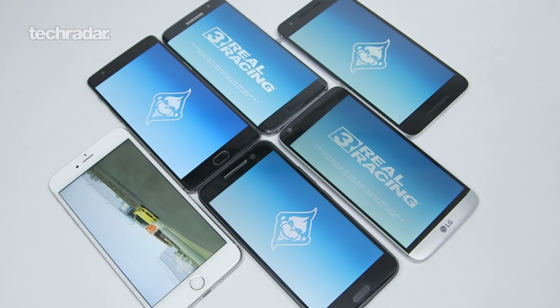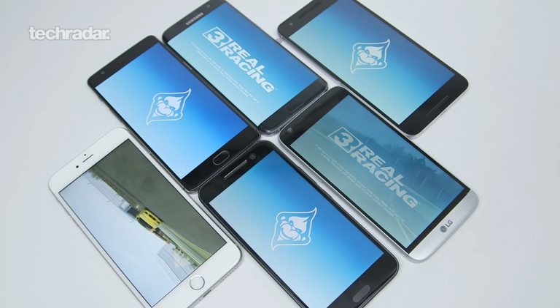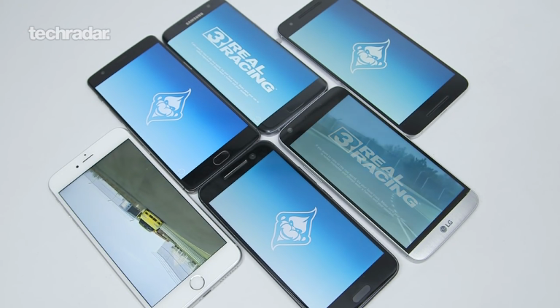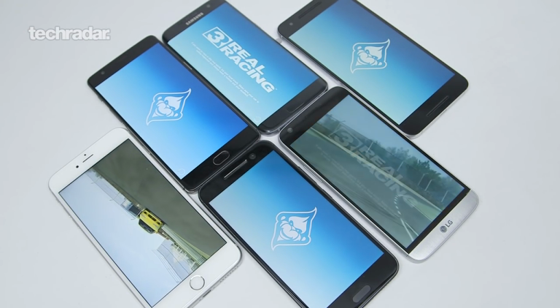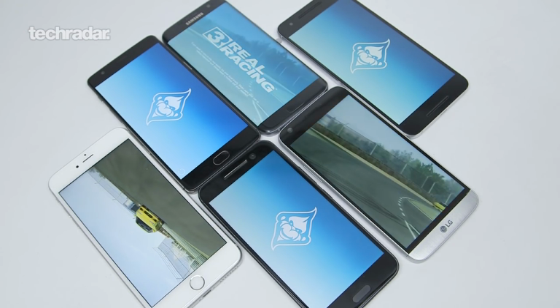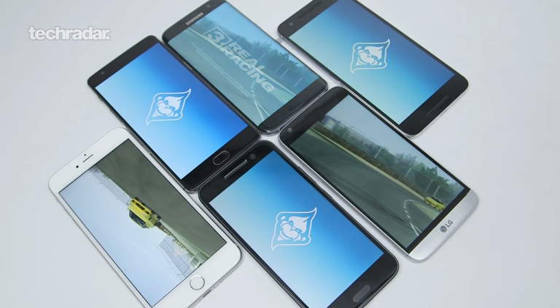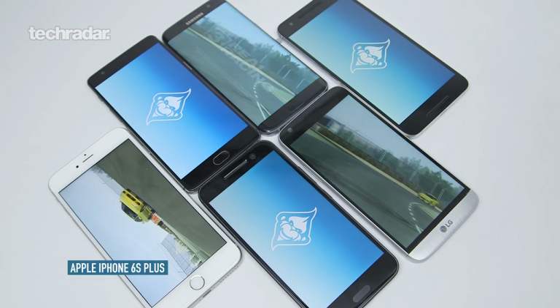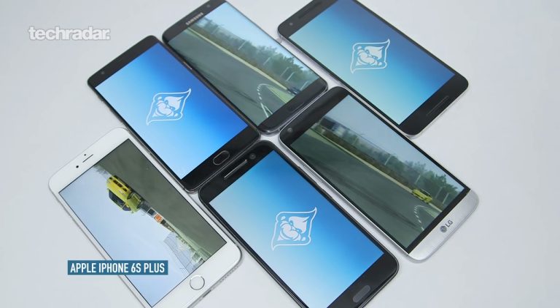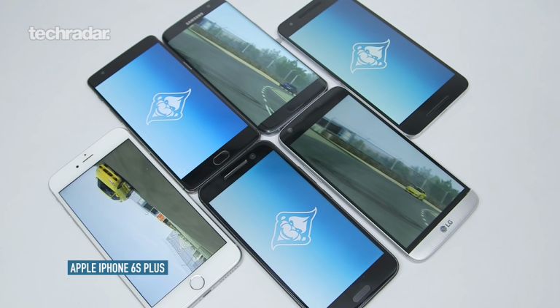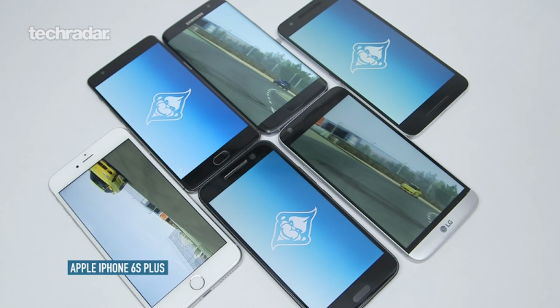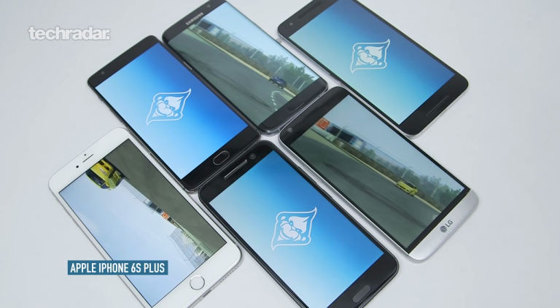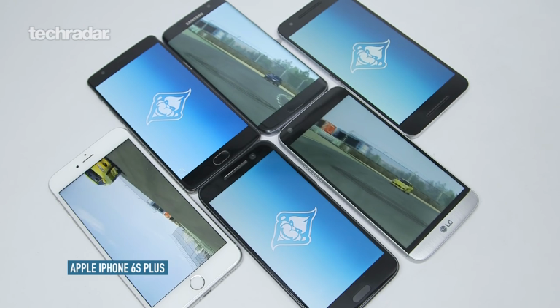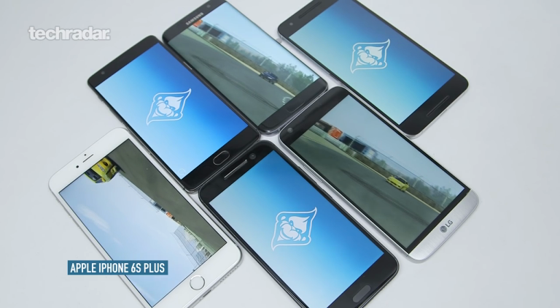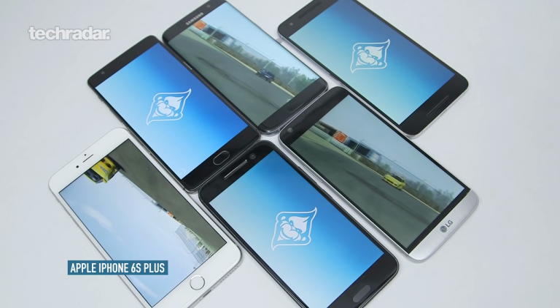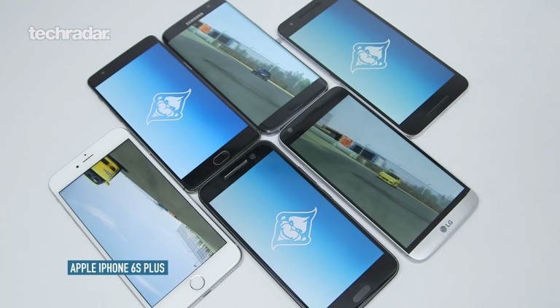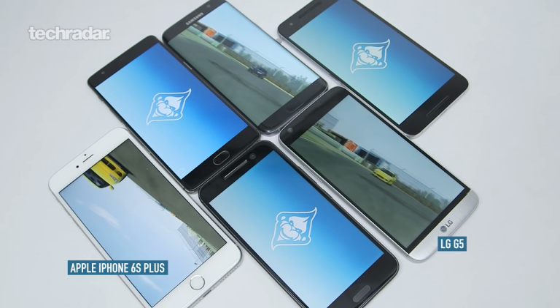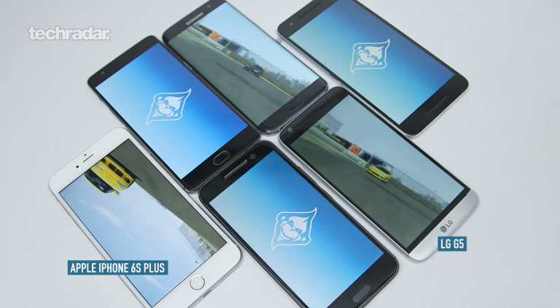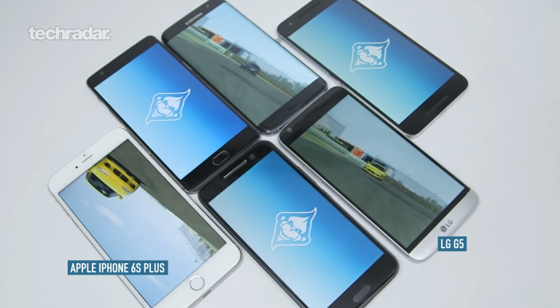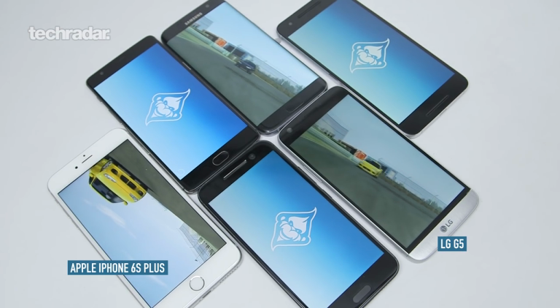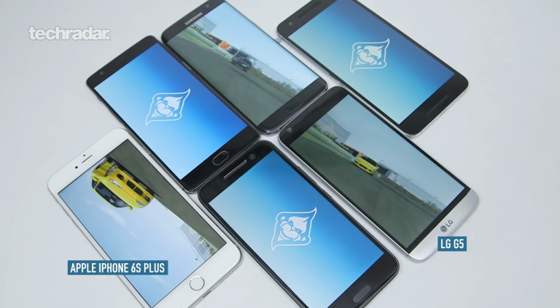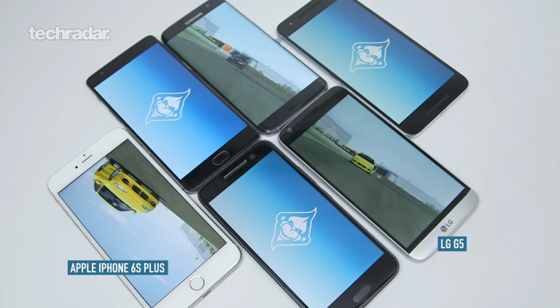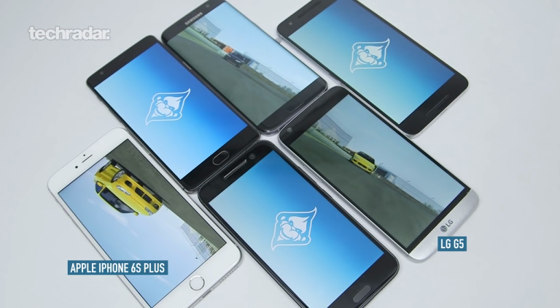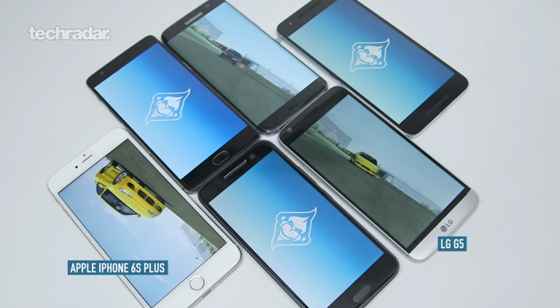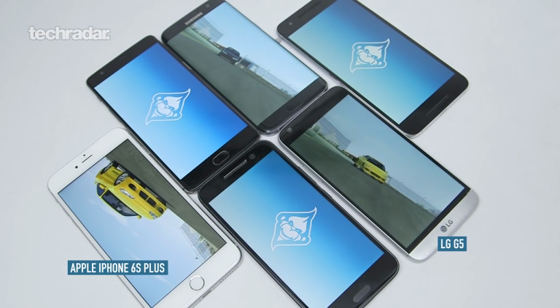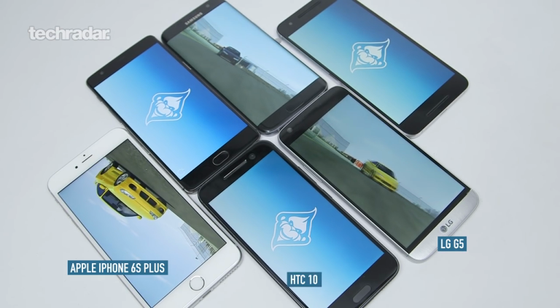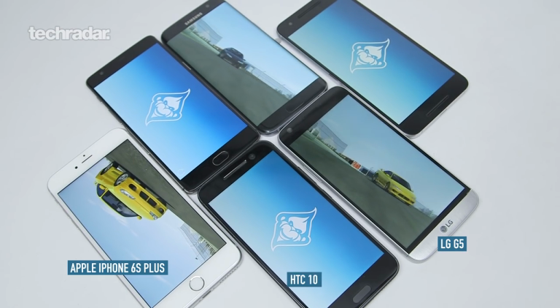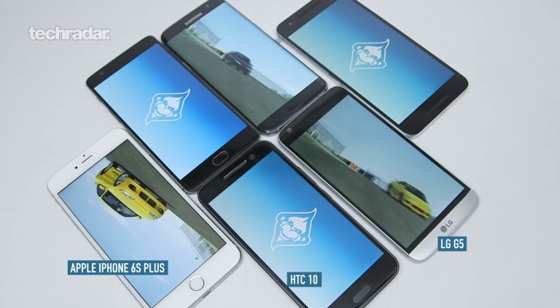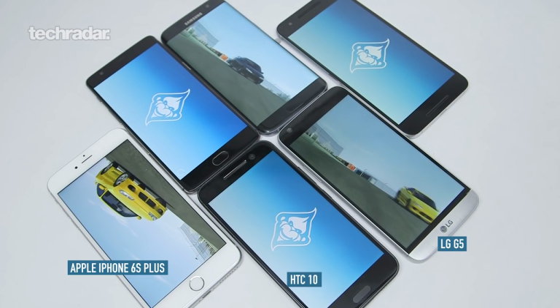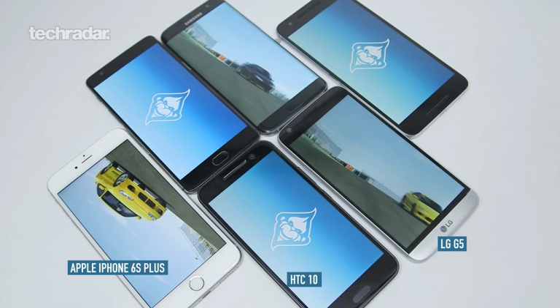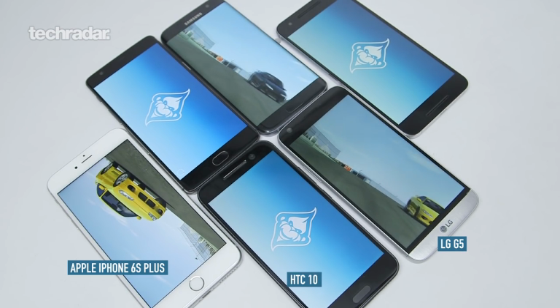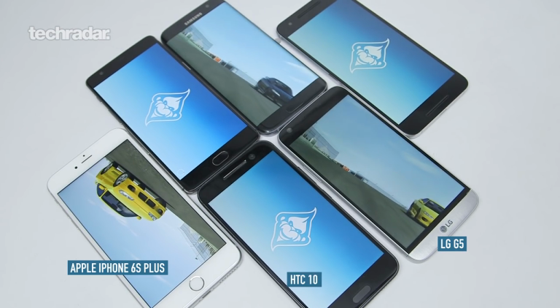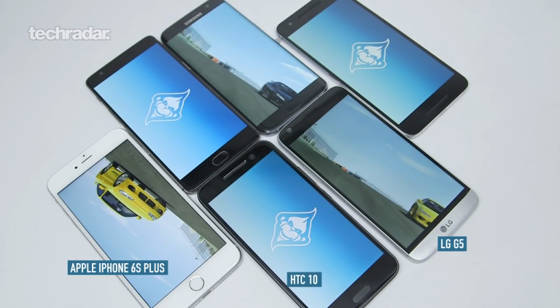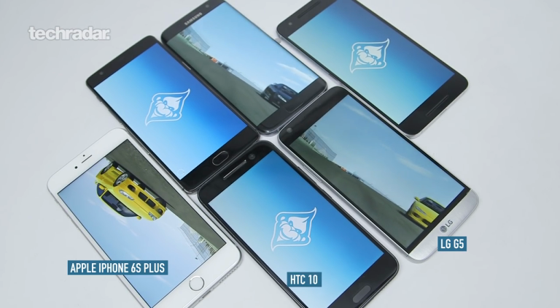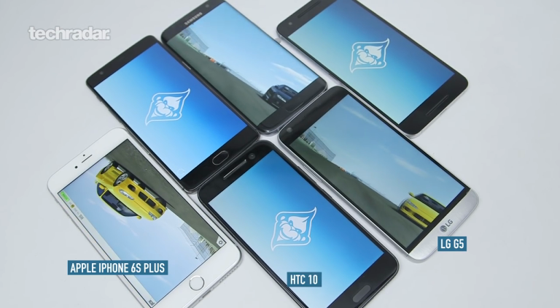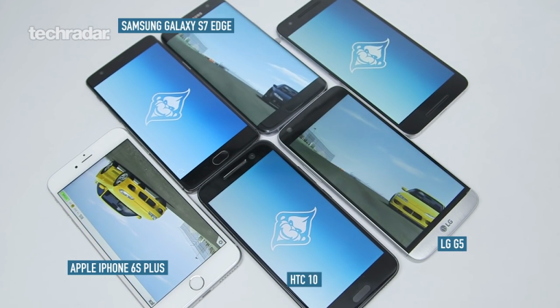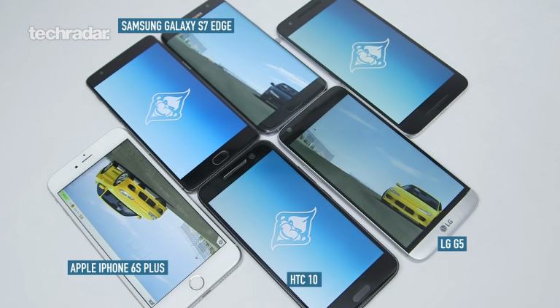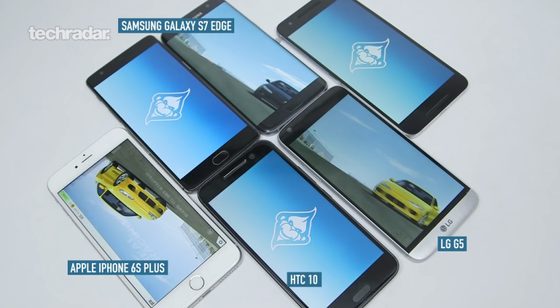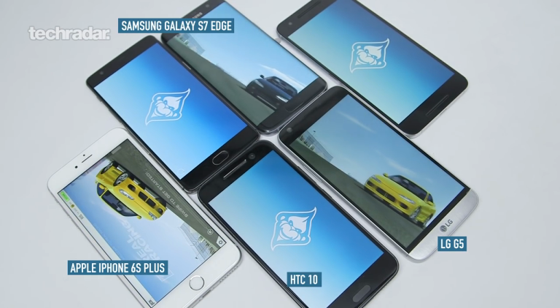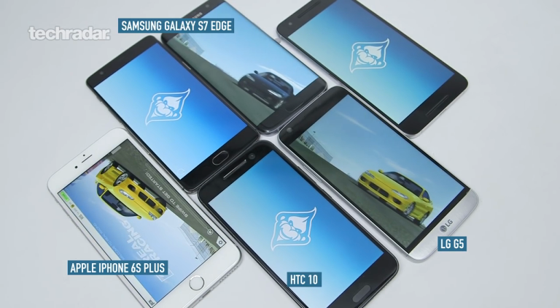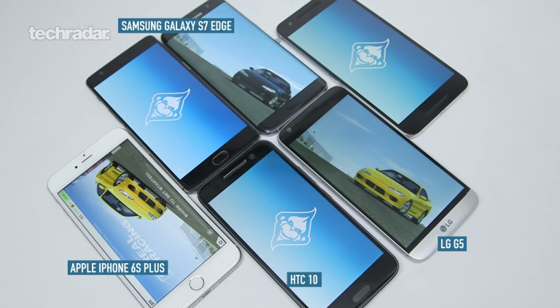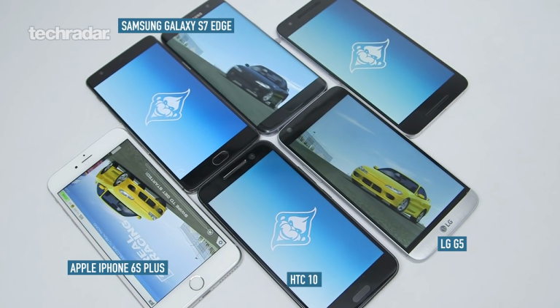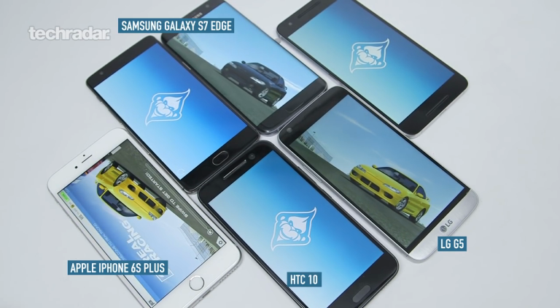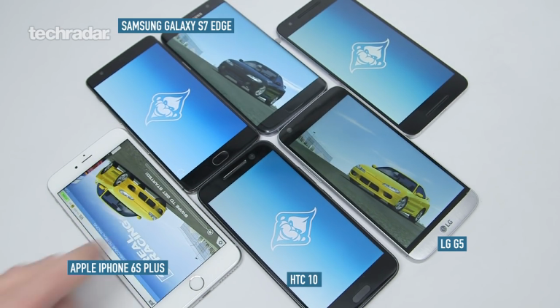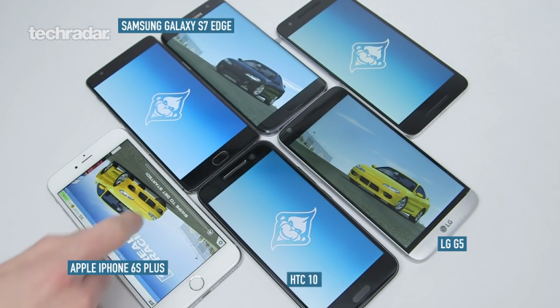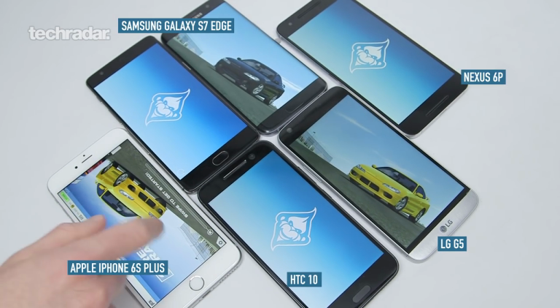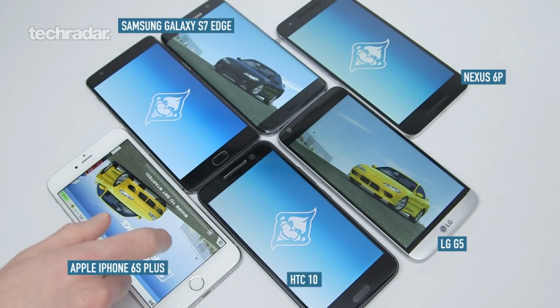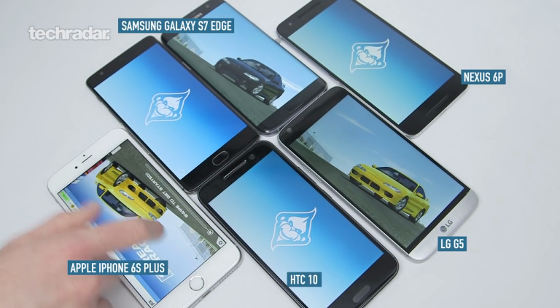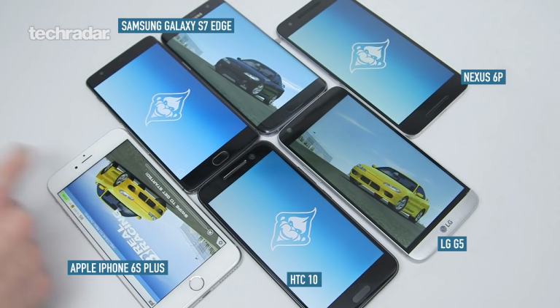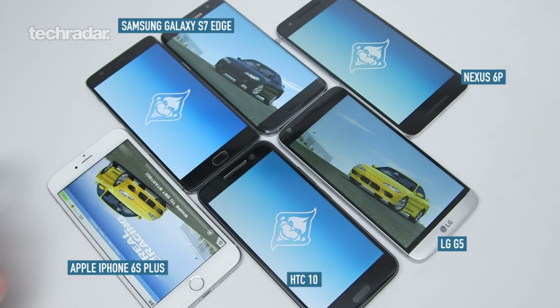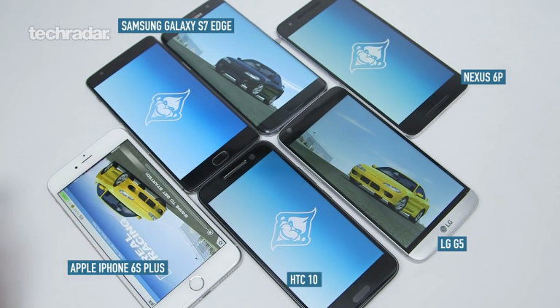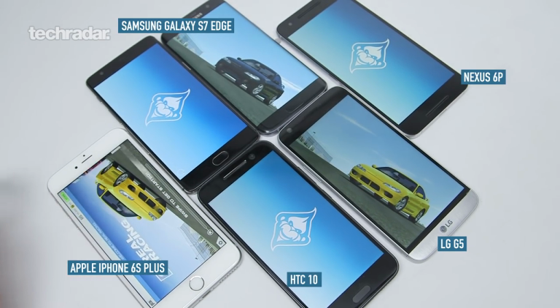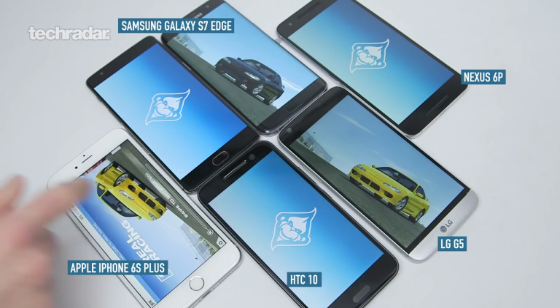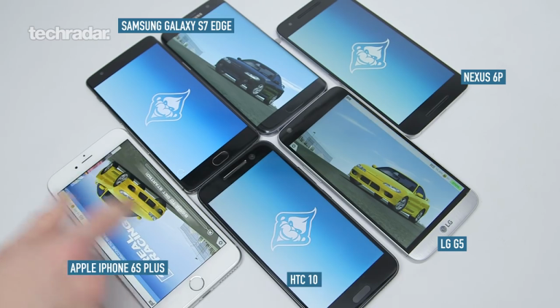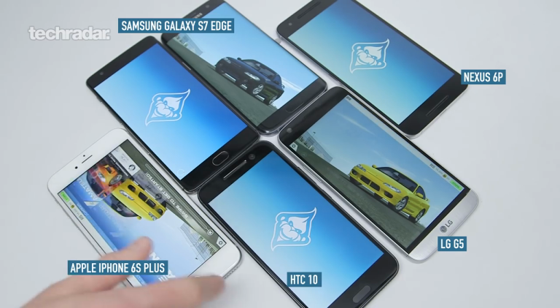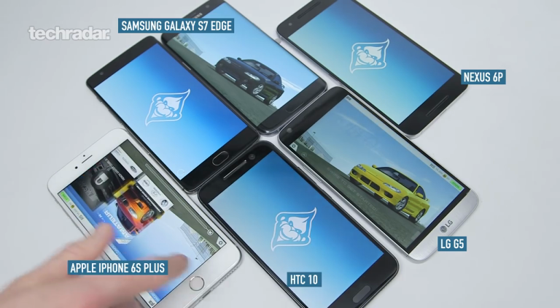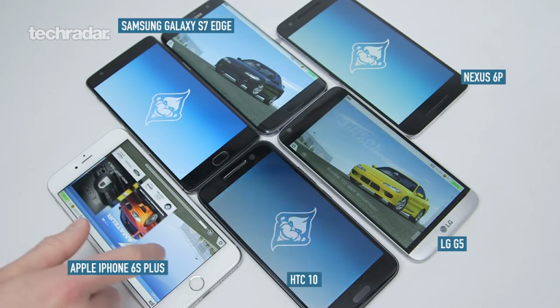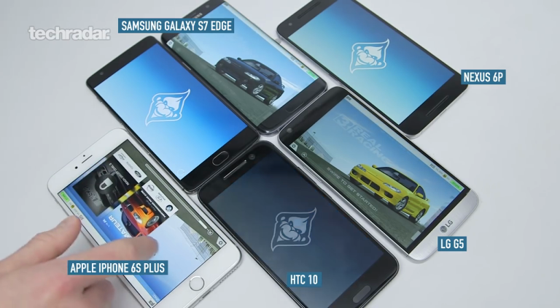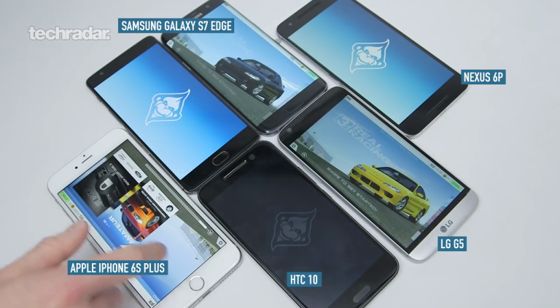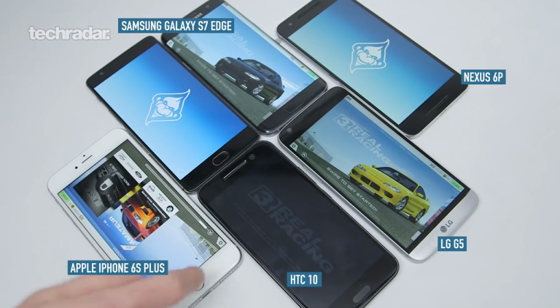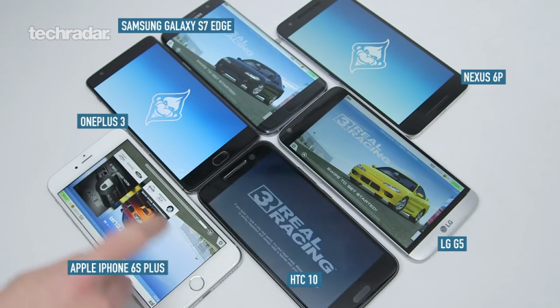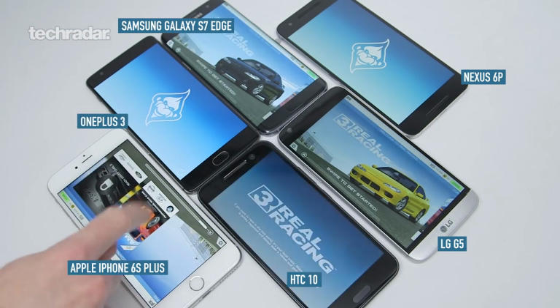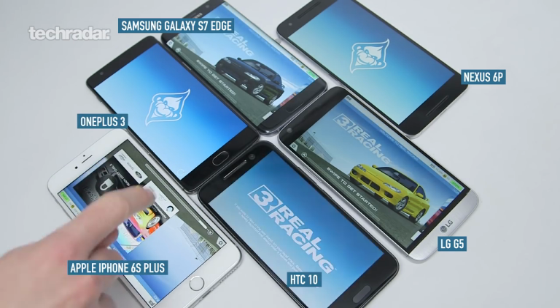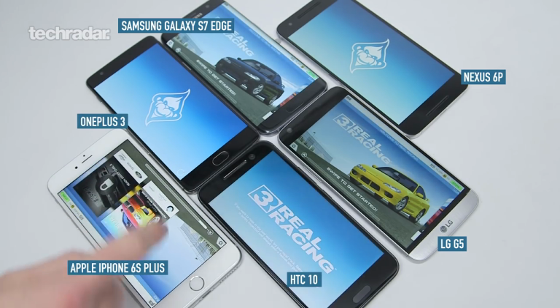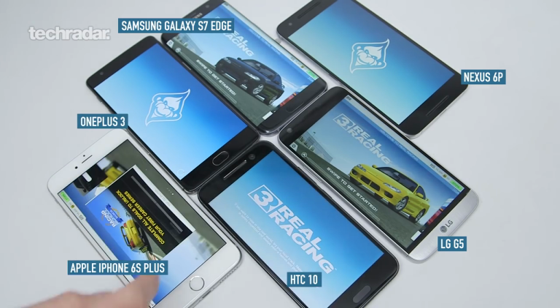Those phones are the iPhone 6S Plus, the LG G5, the HTC 10, the Samsung Galaxy S7 Edge, the Nexus 6P, and the OnePlus 3.